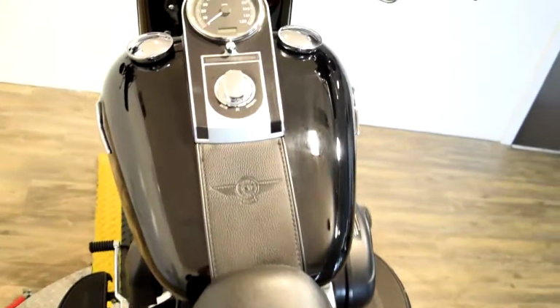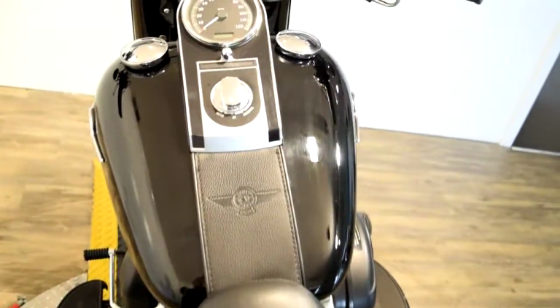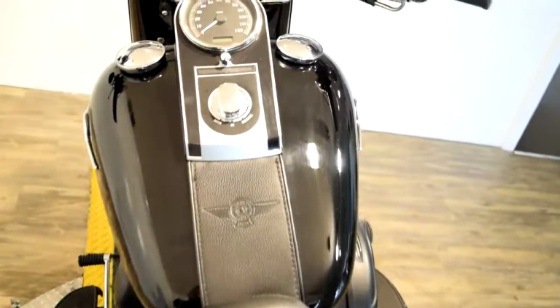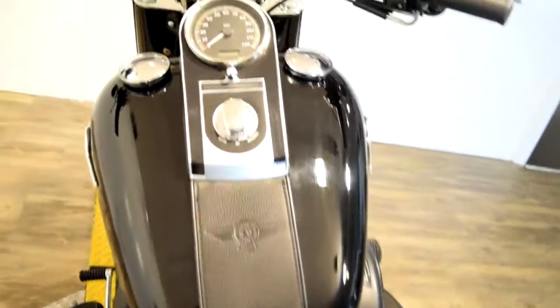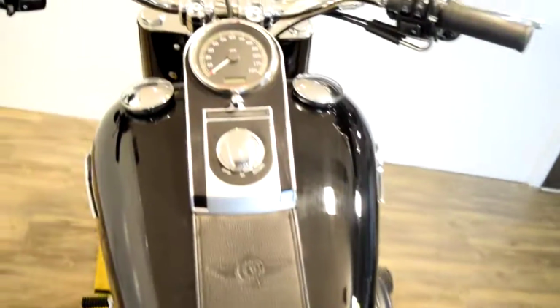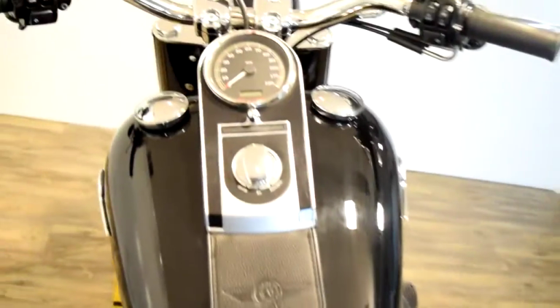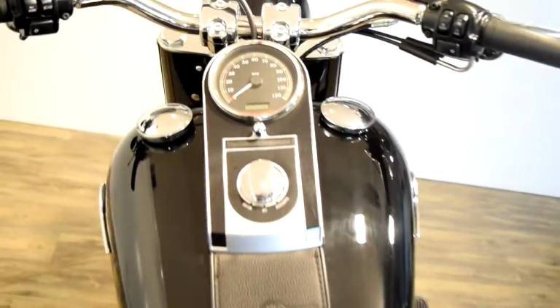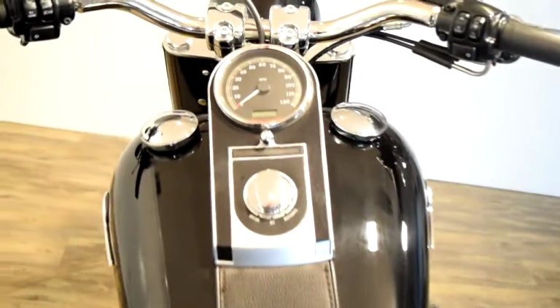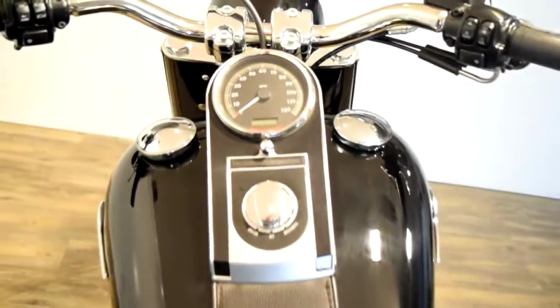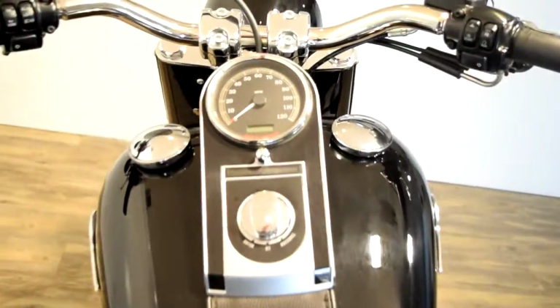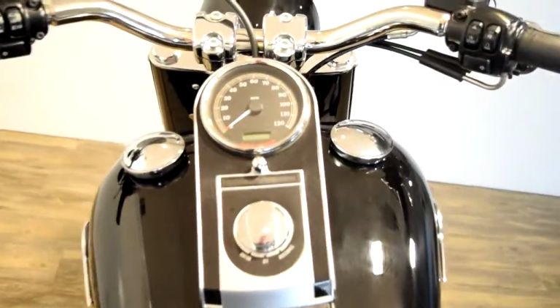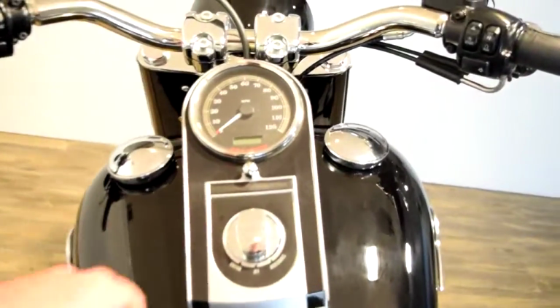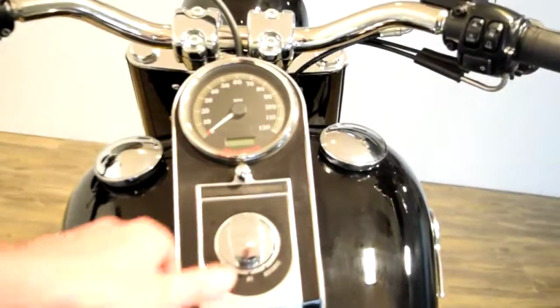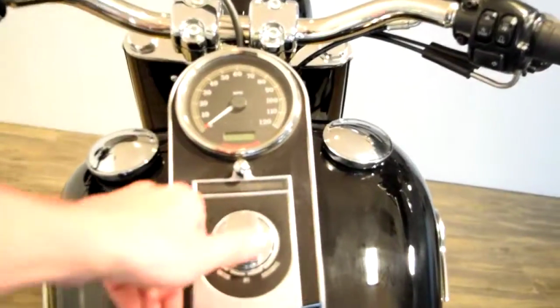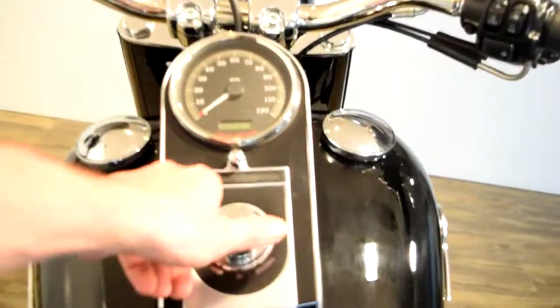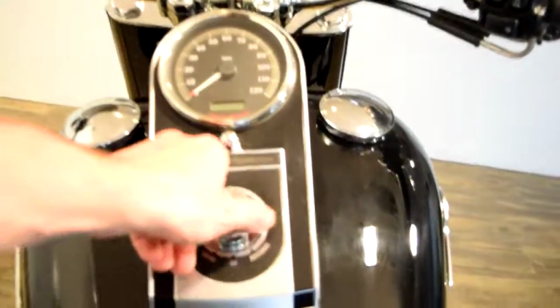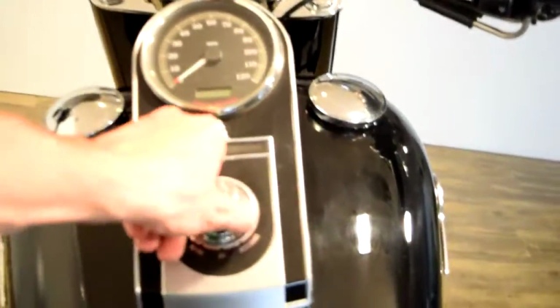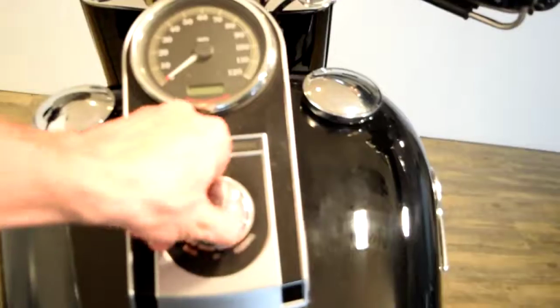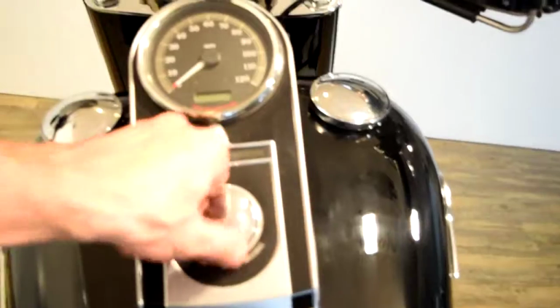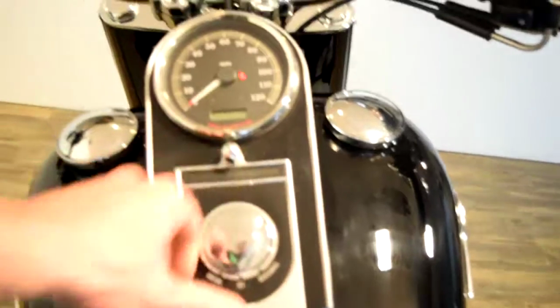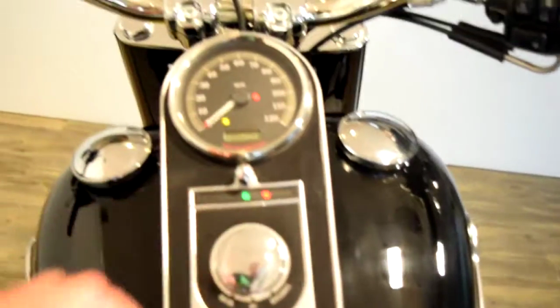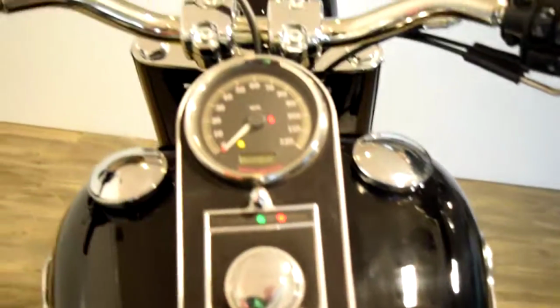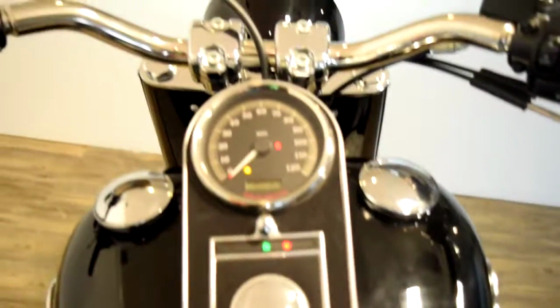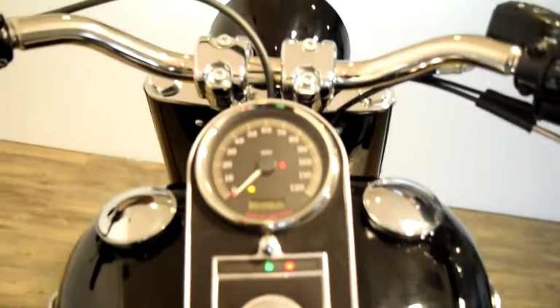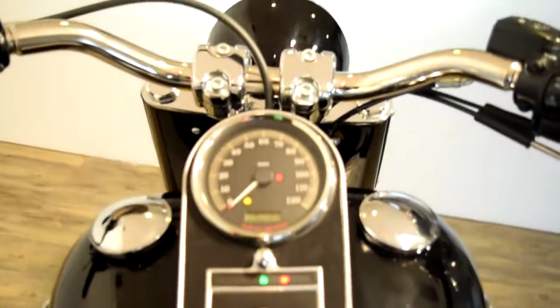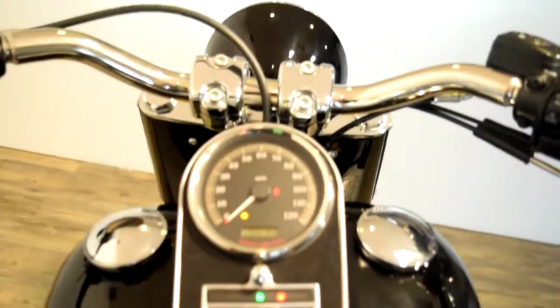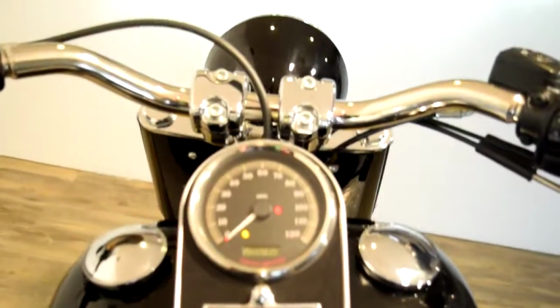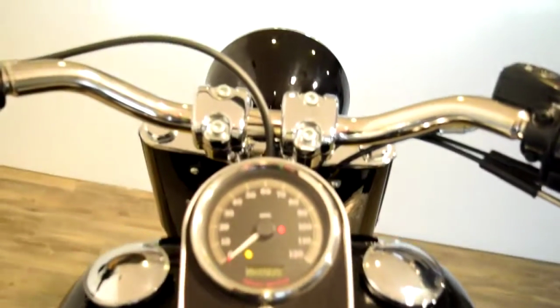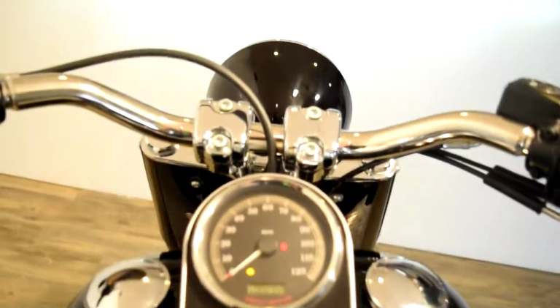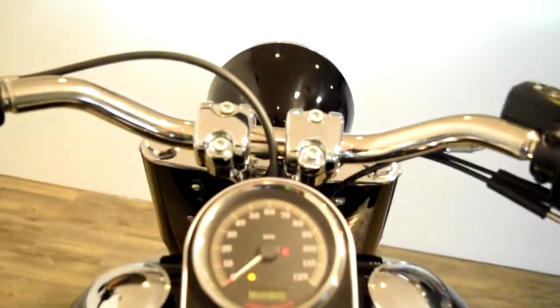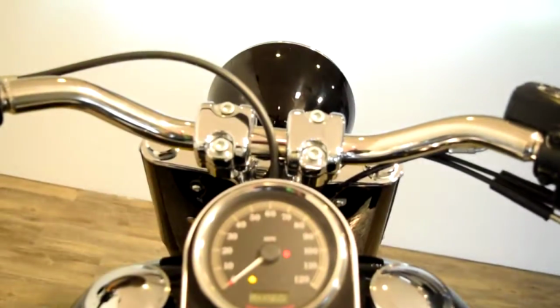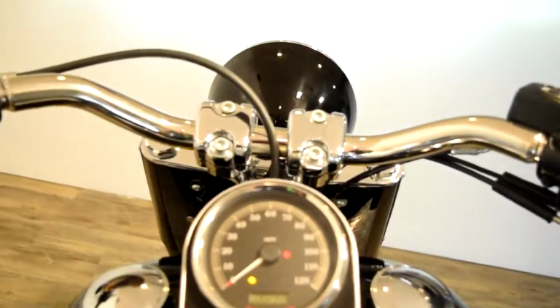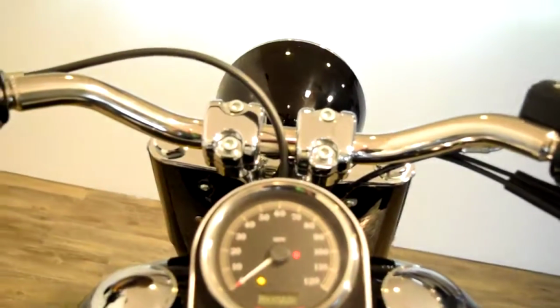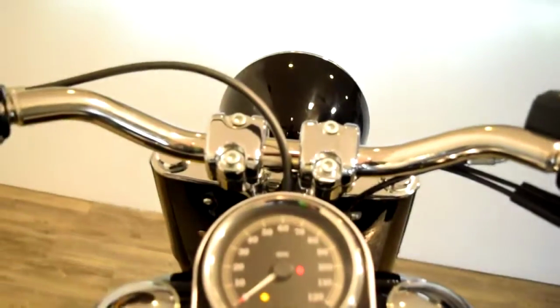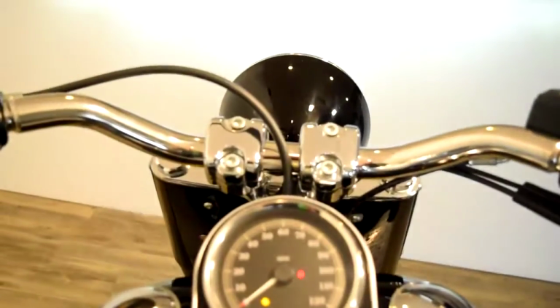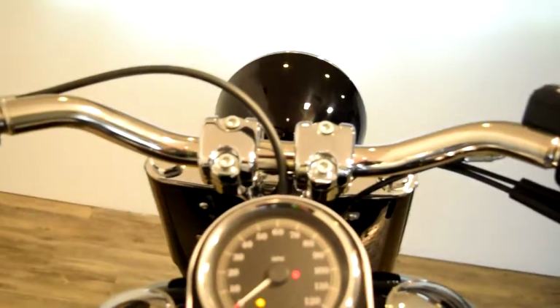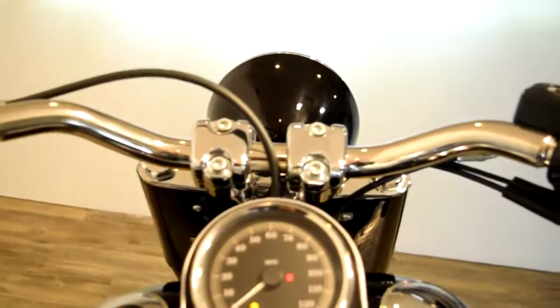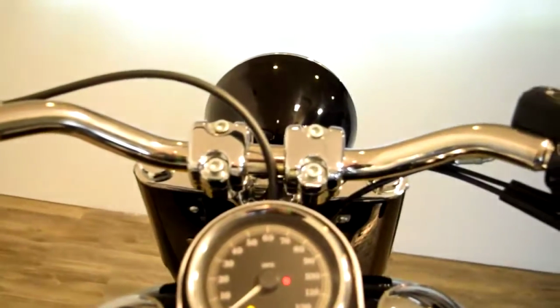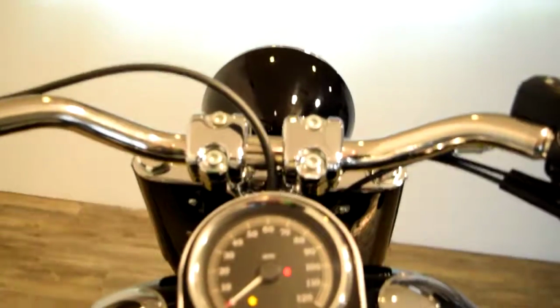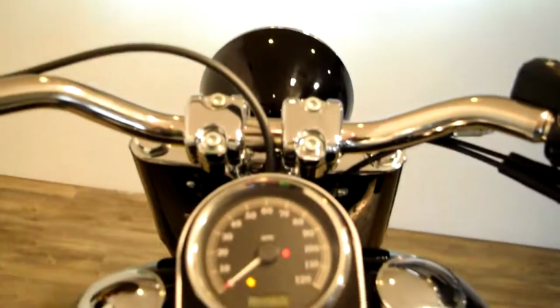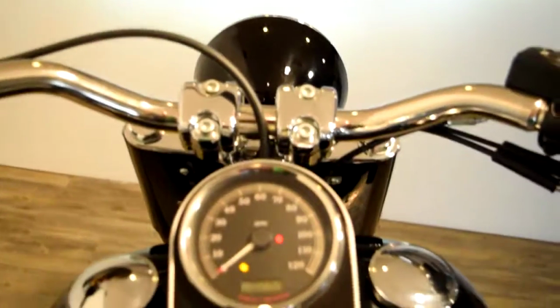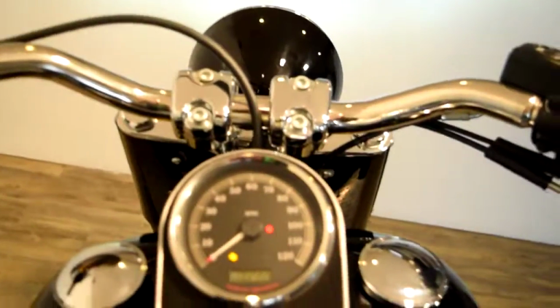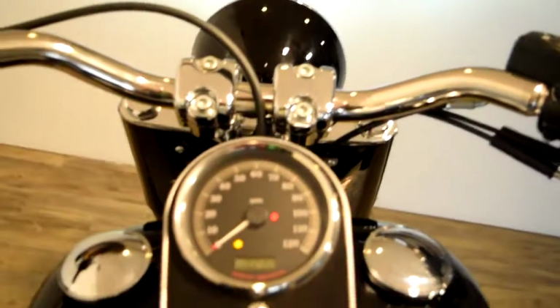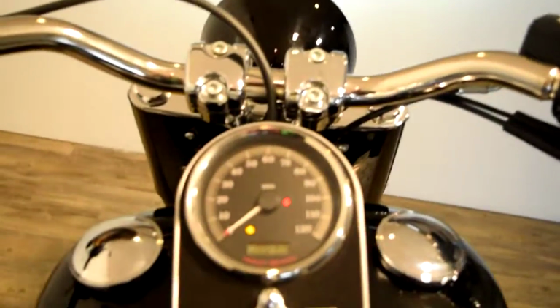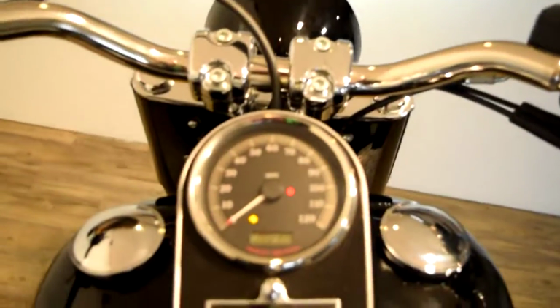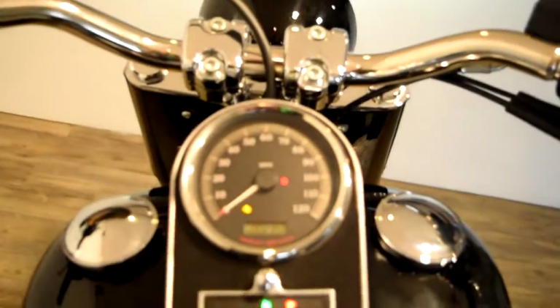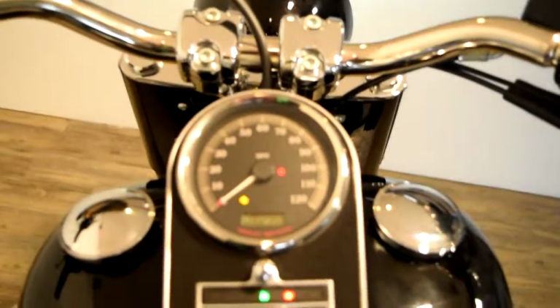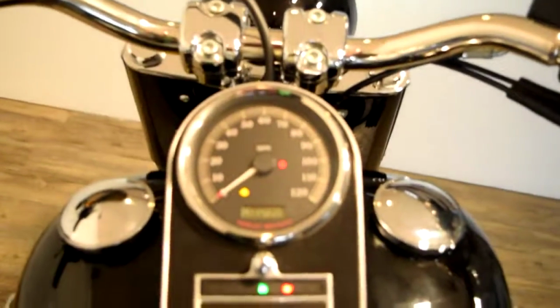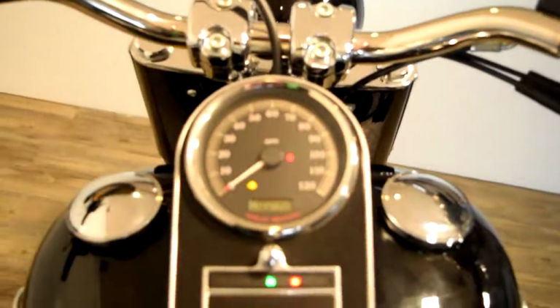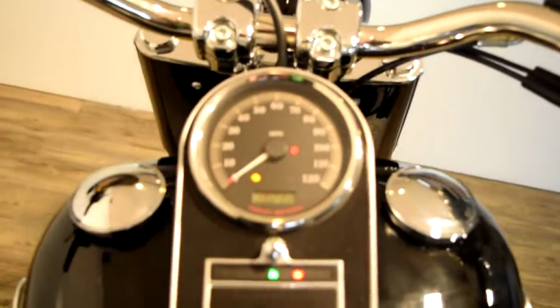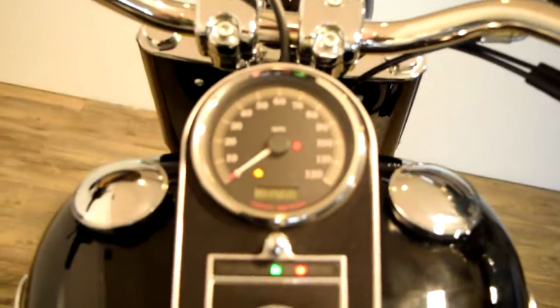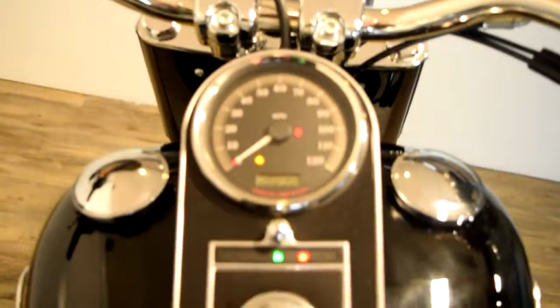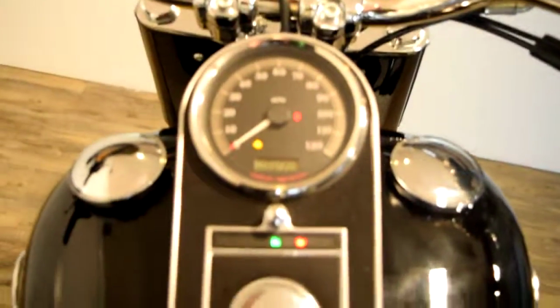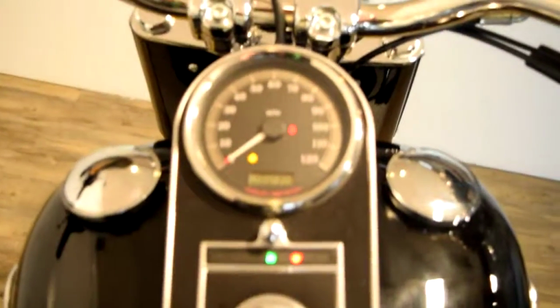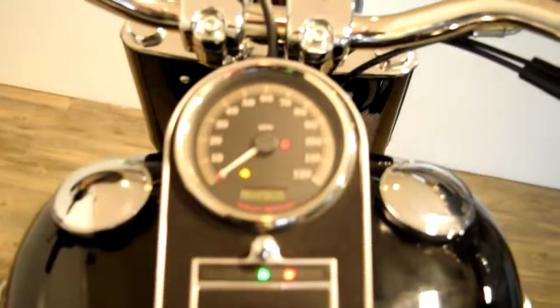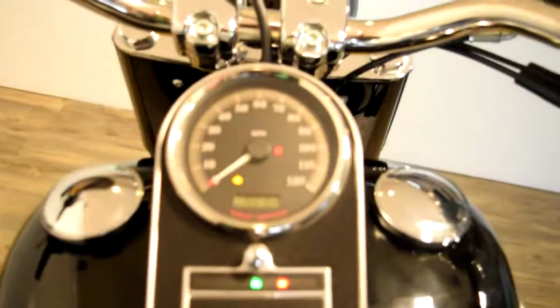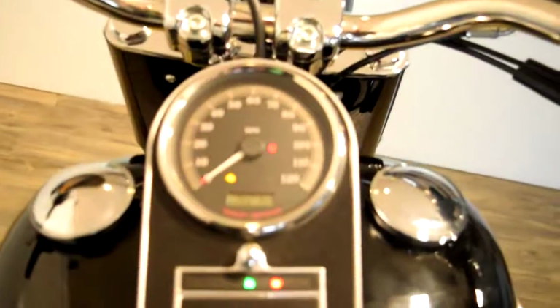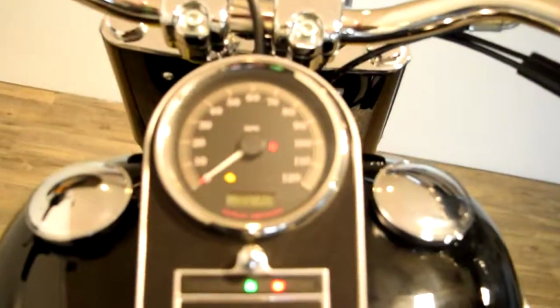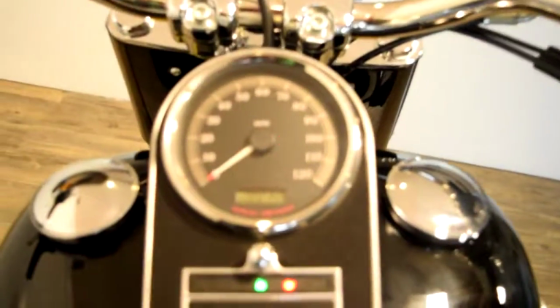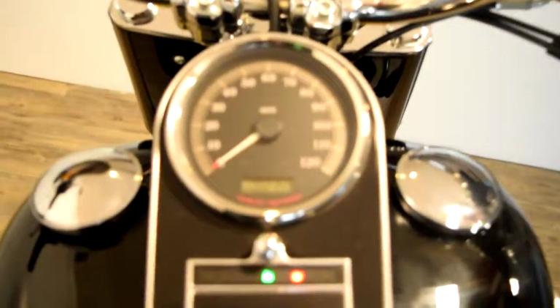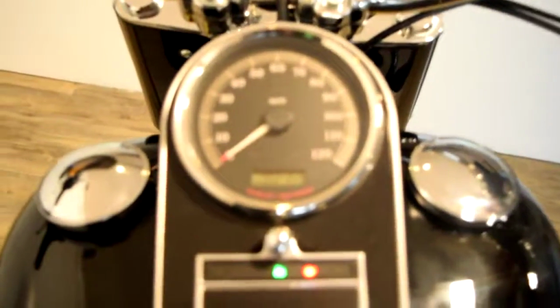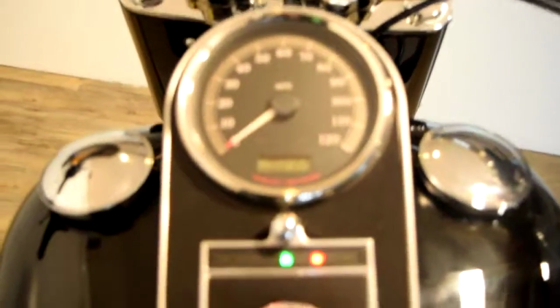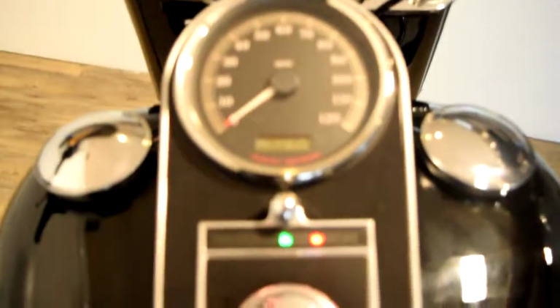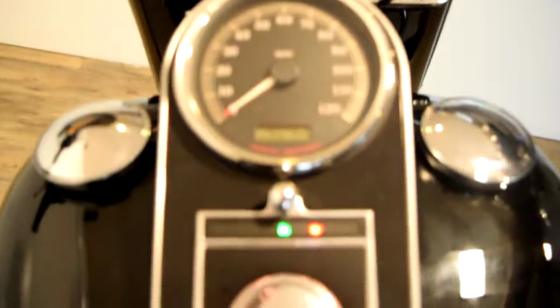Let me fire this up for you. Fuel injected. 2,359 miles.